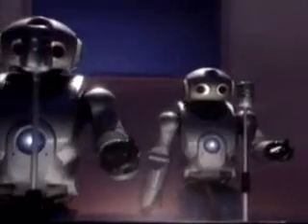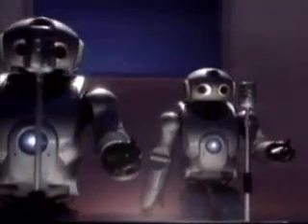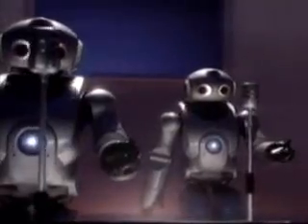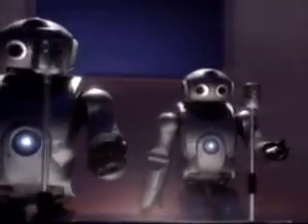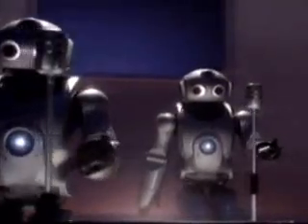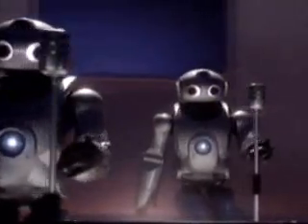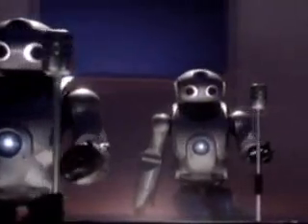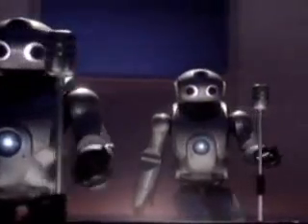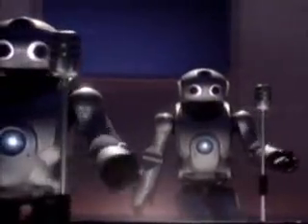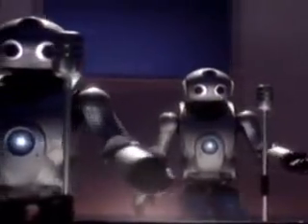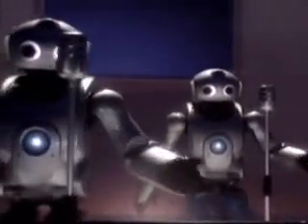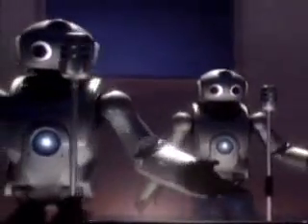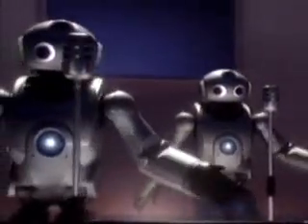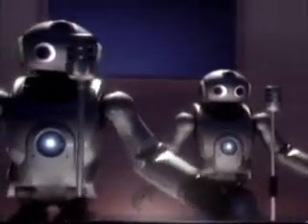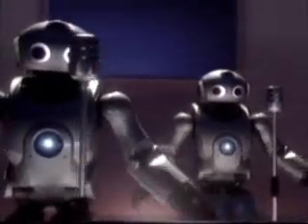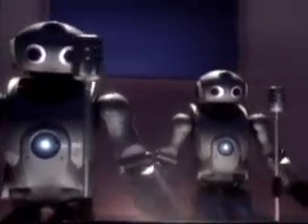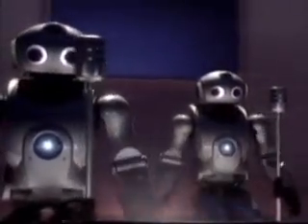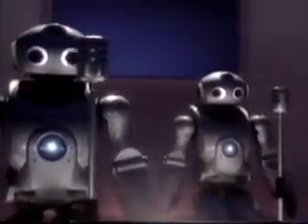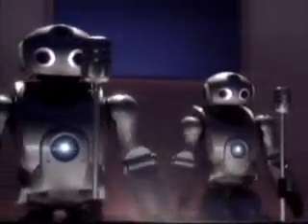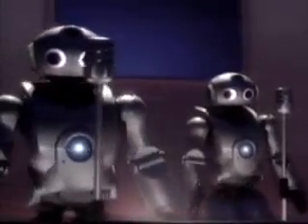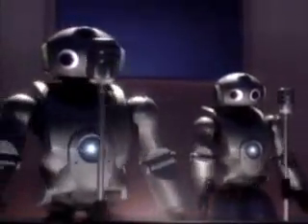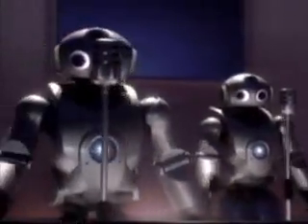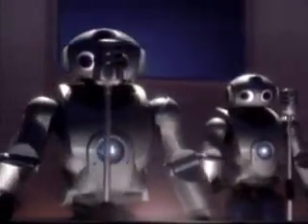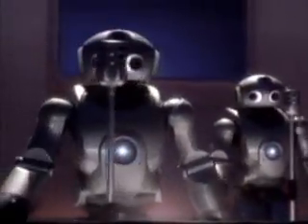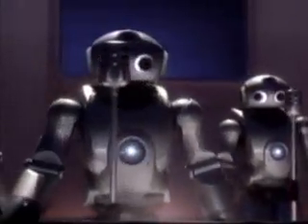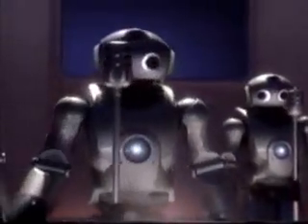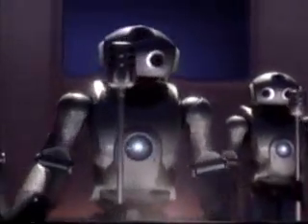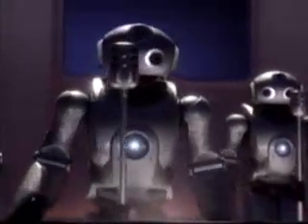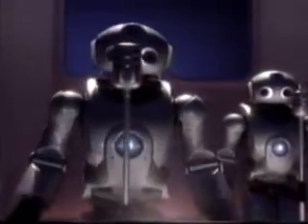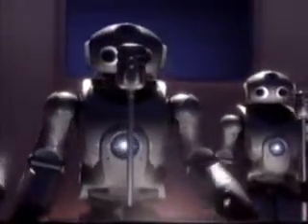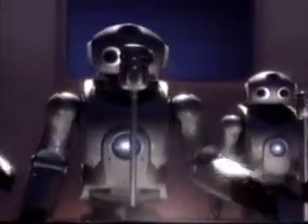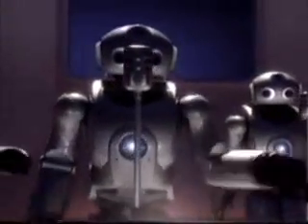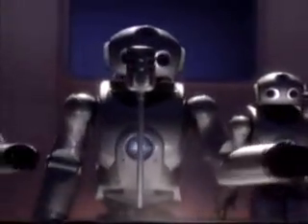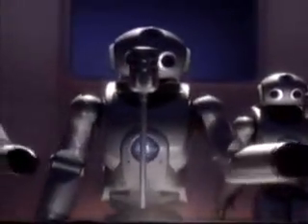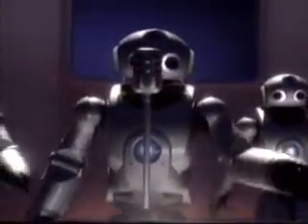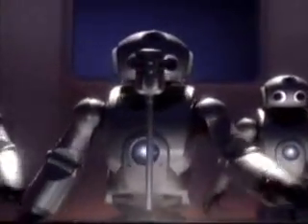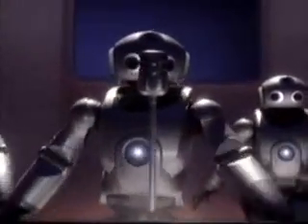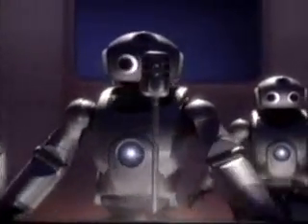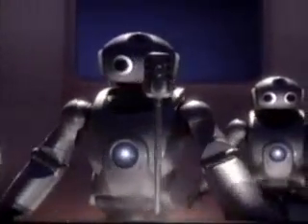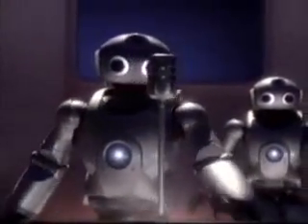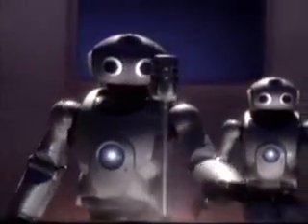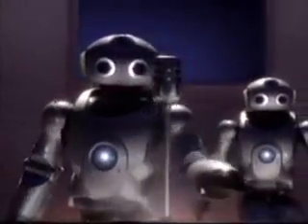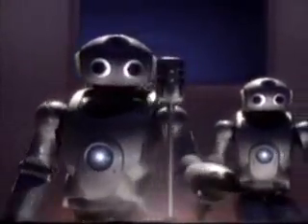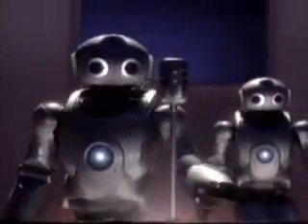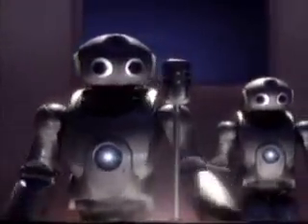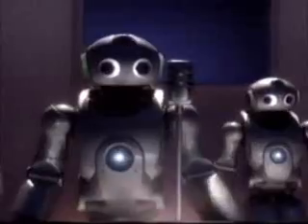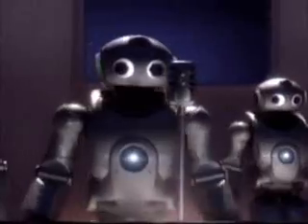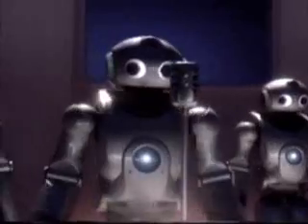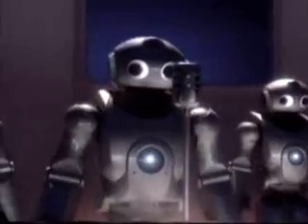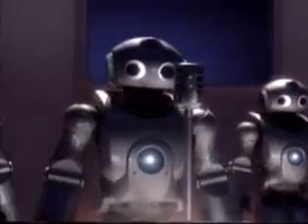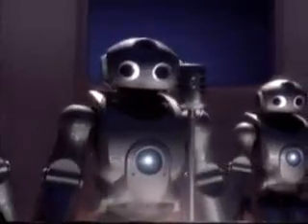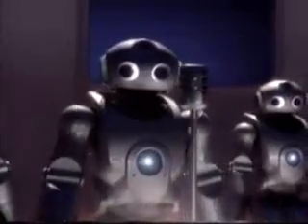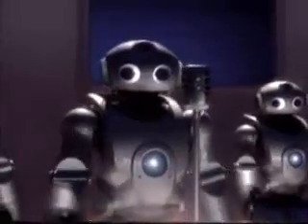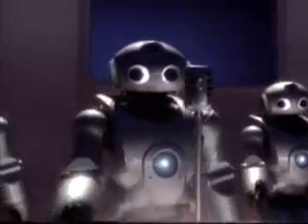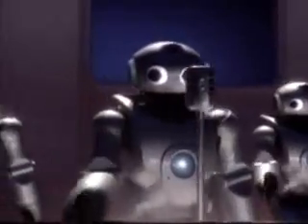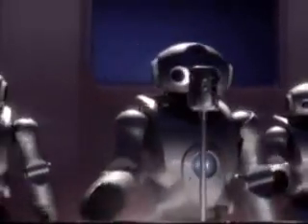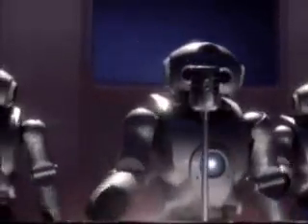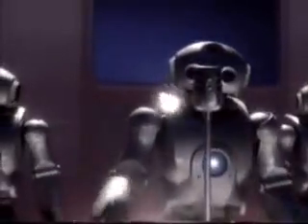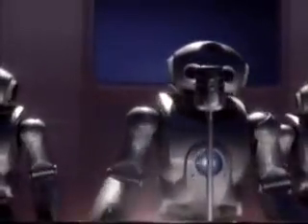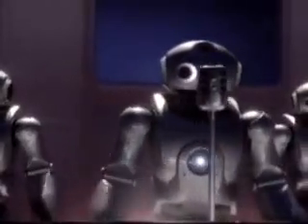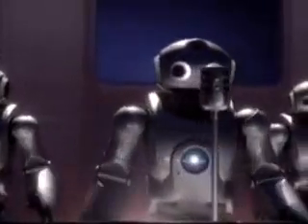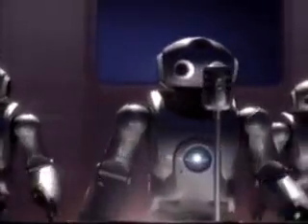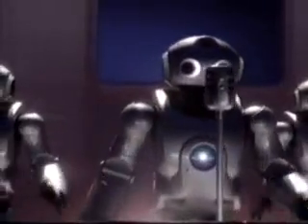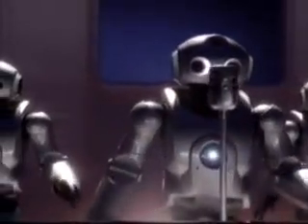As this research bears fruit, who knows what new roles we will find for robots to play.